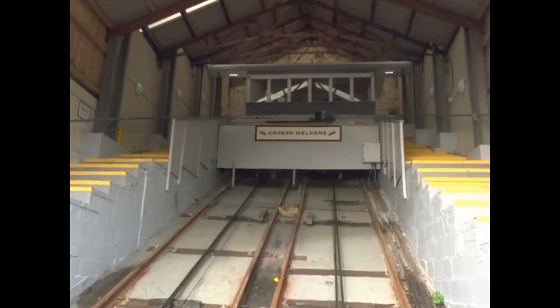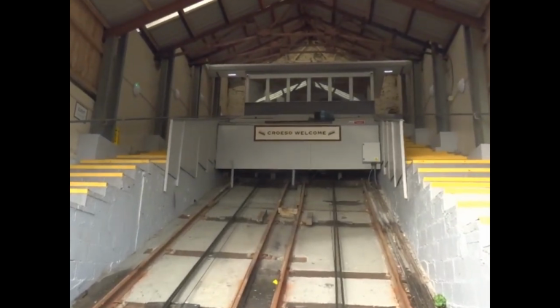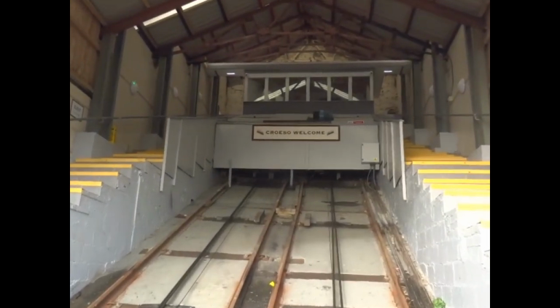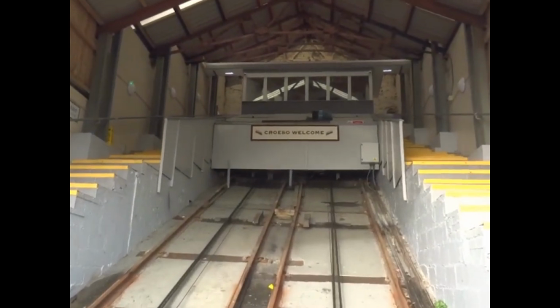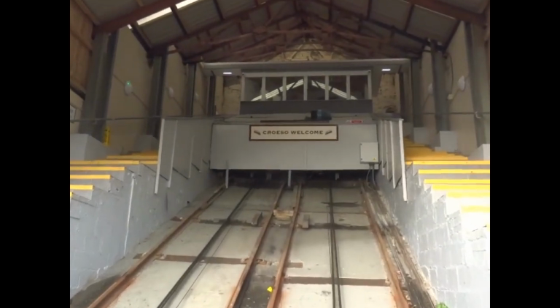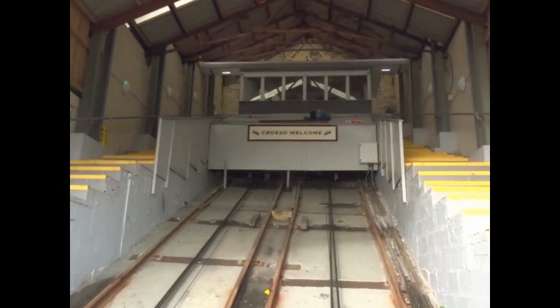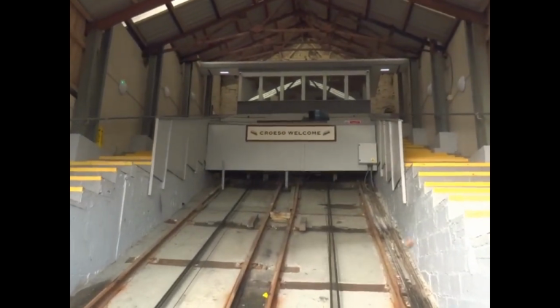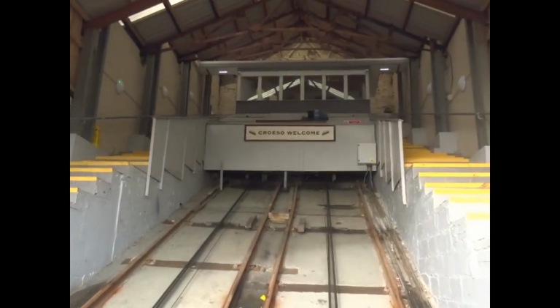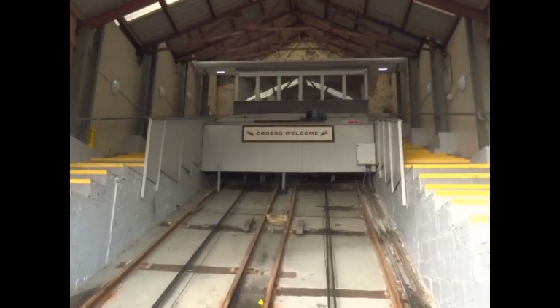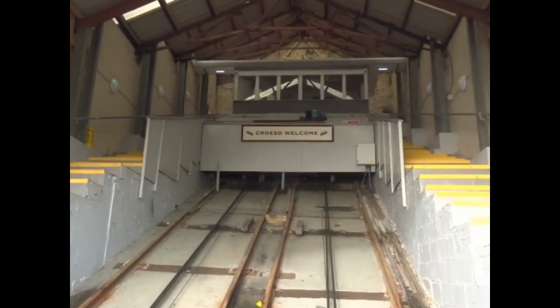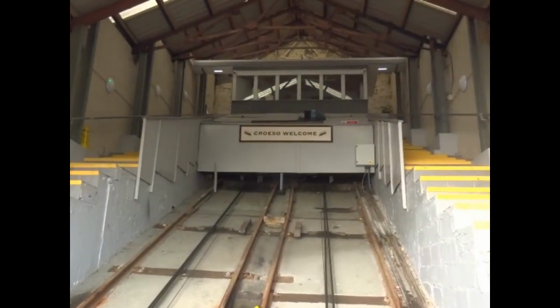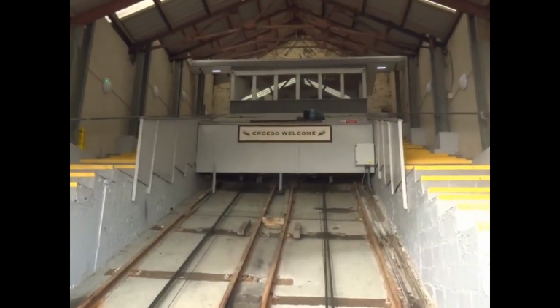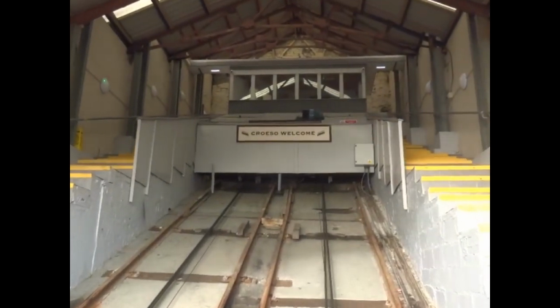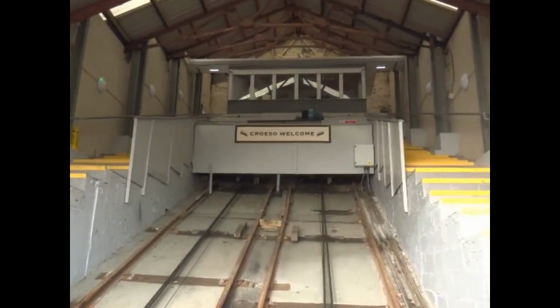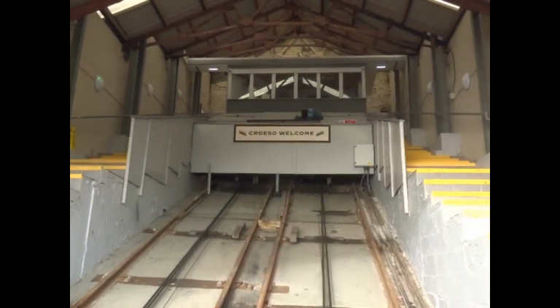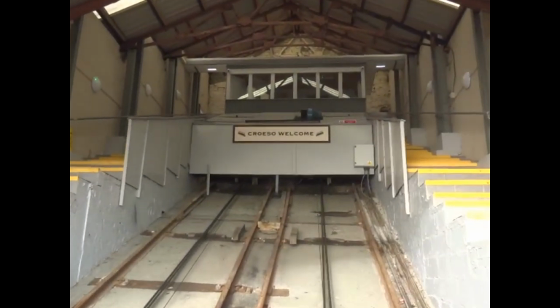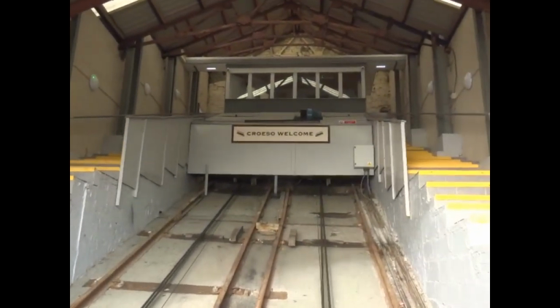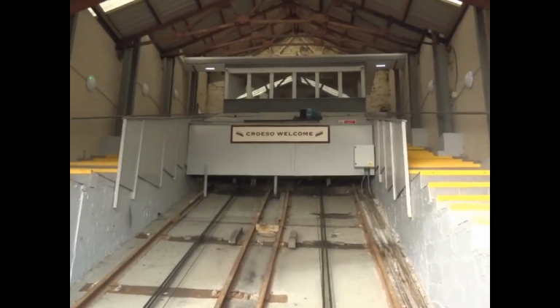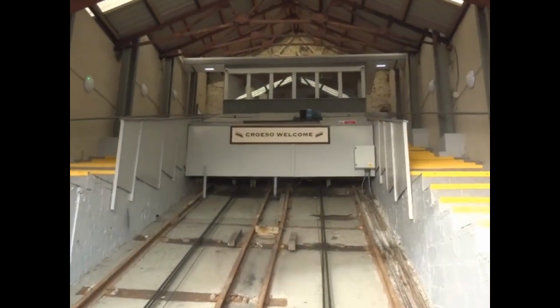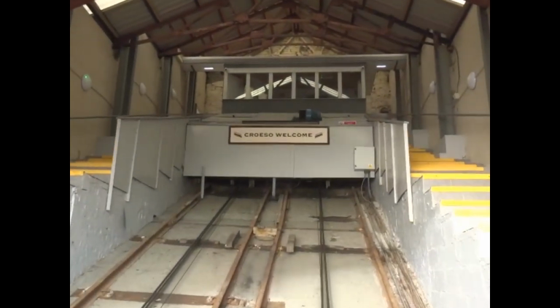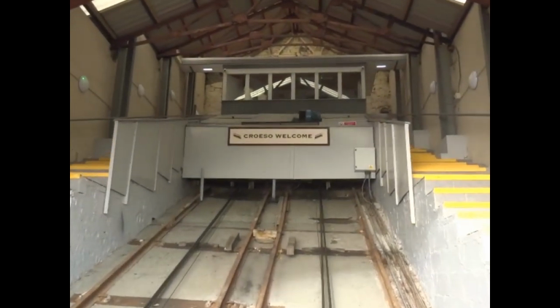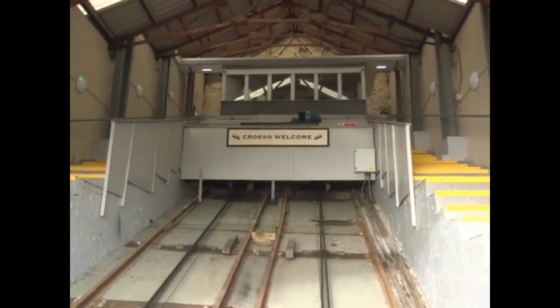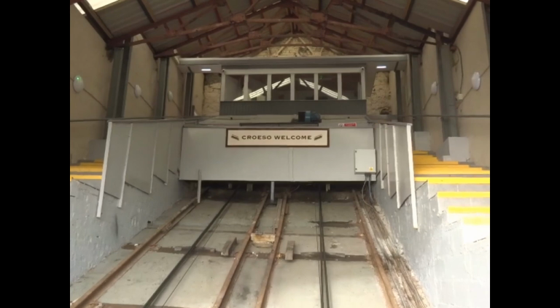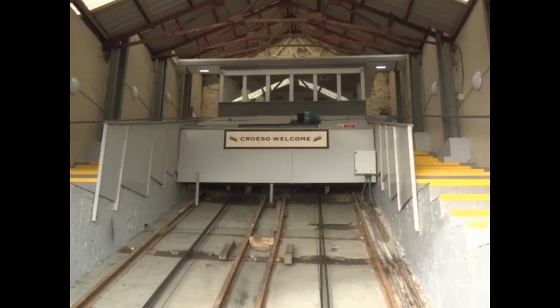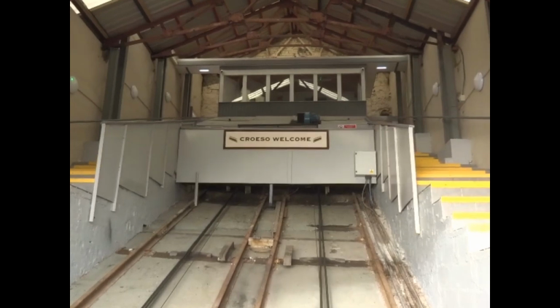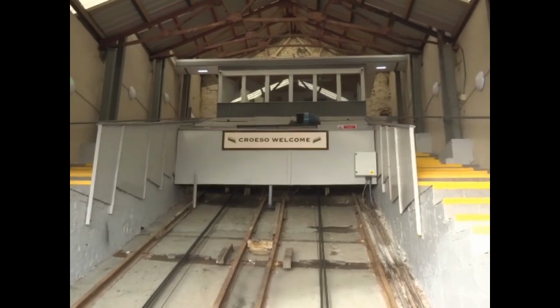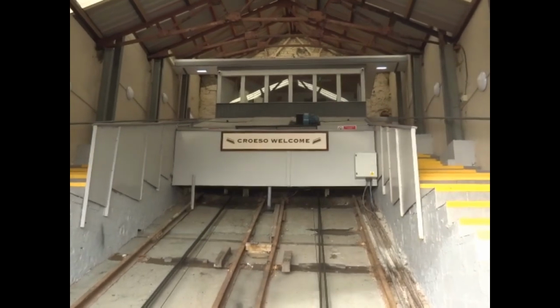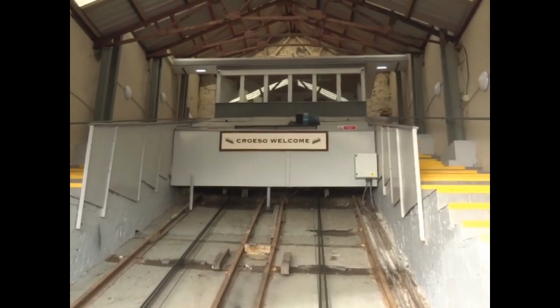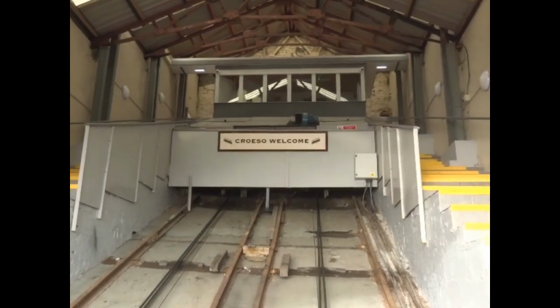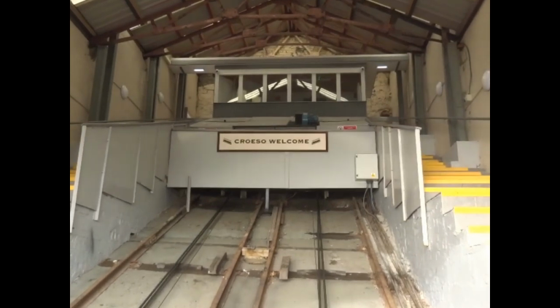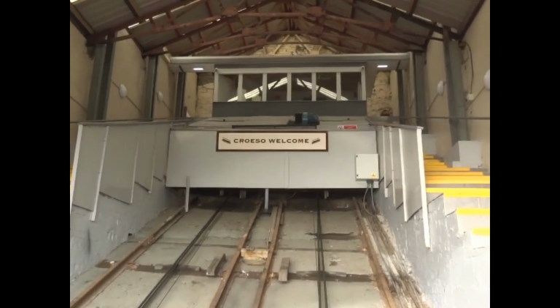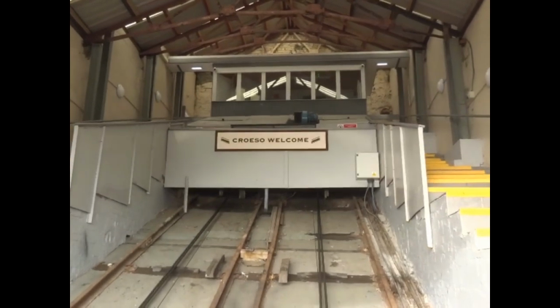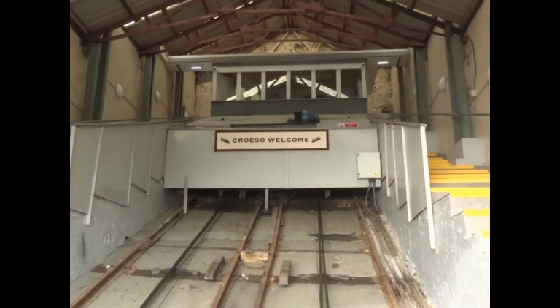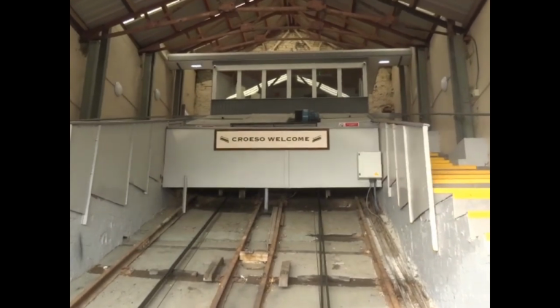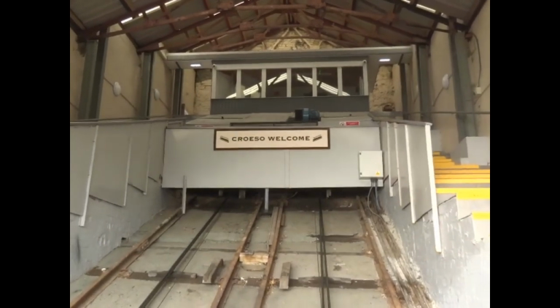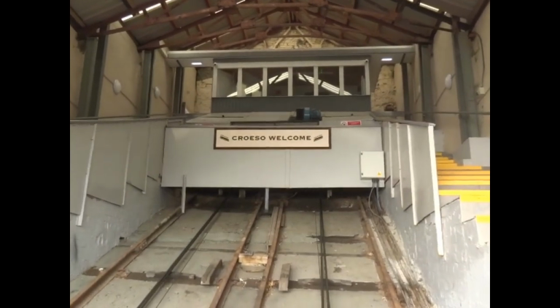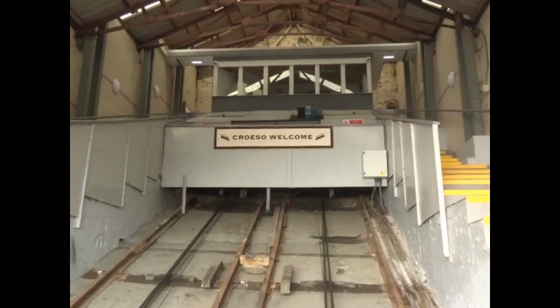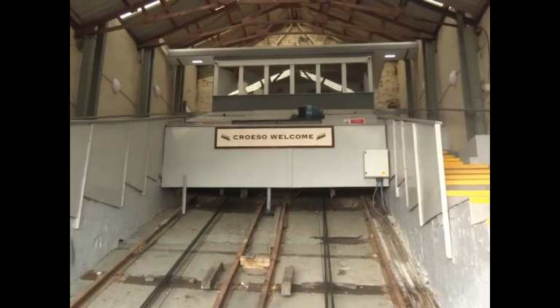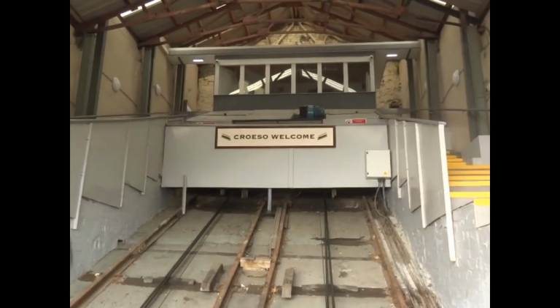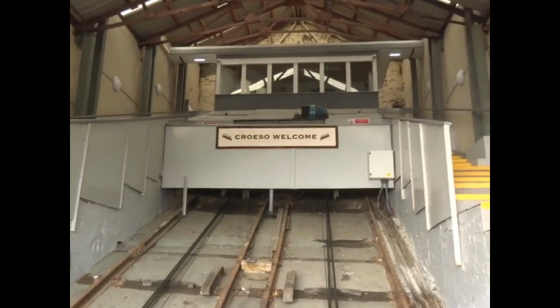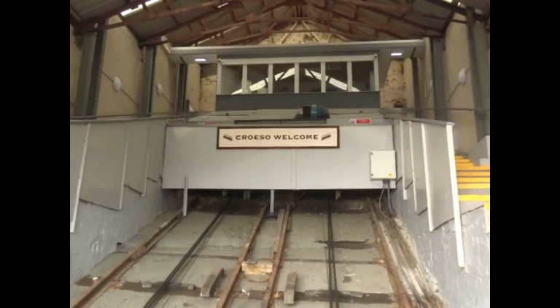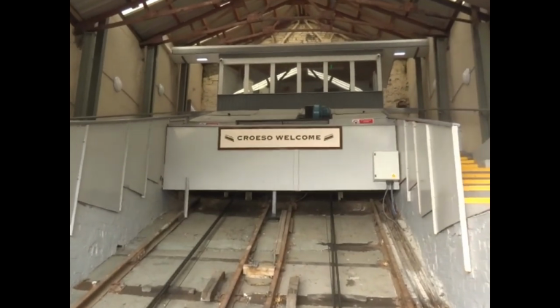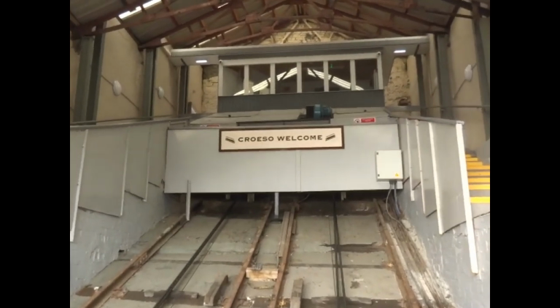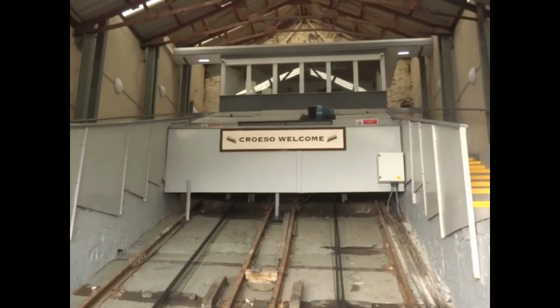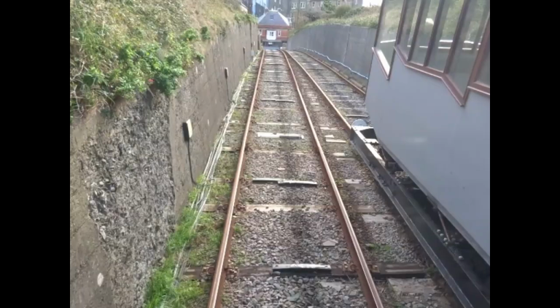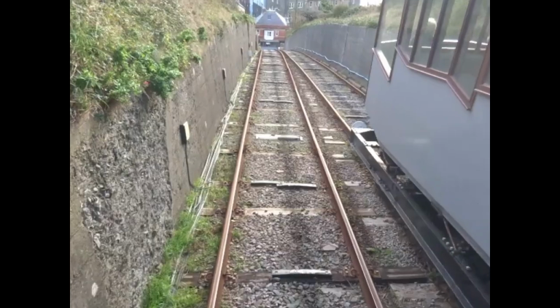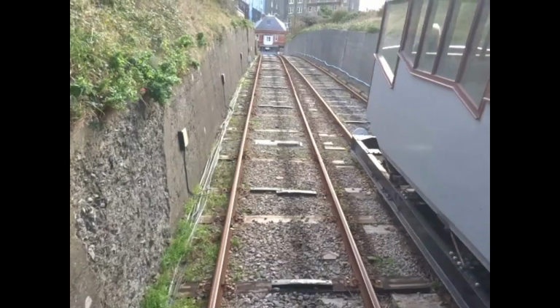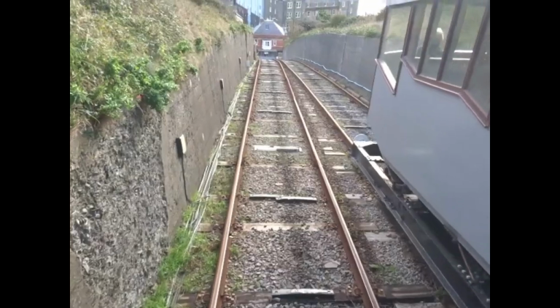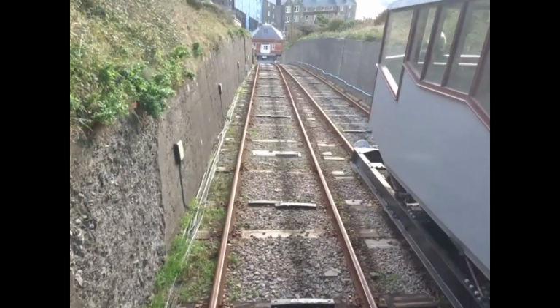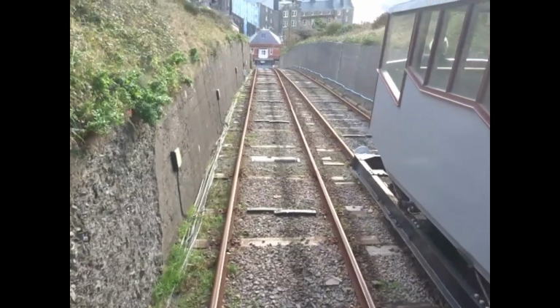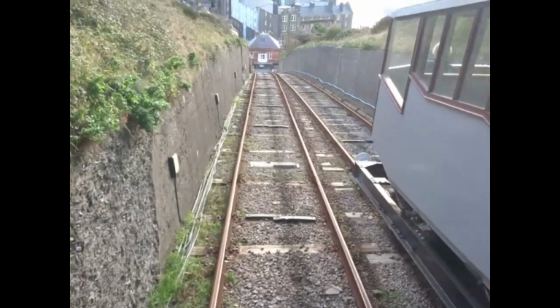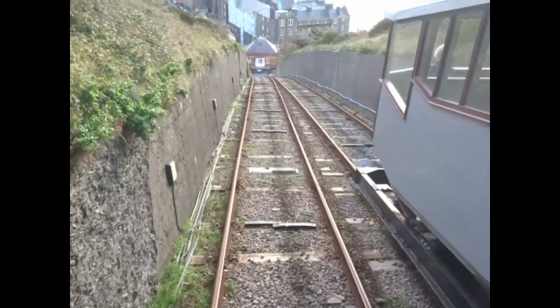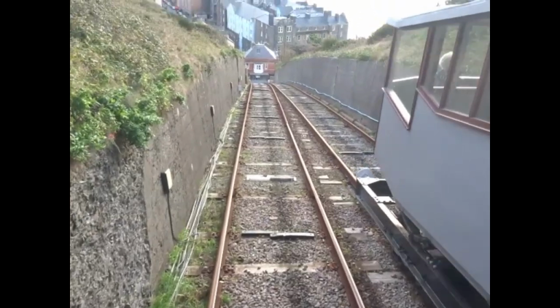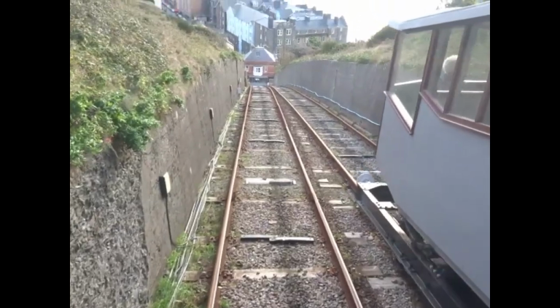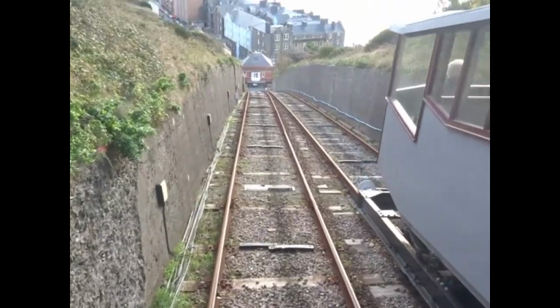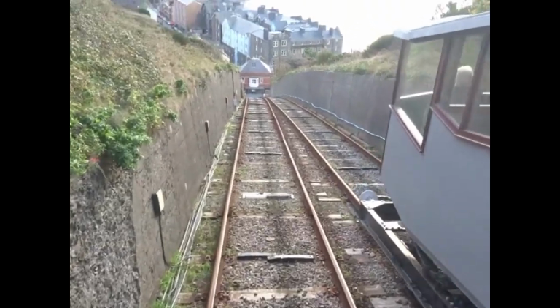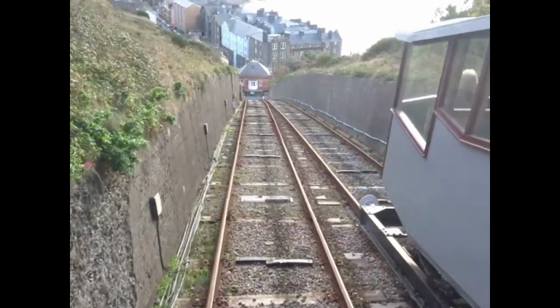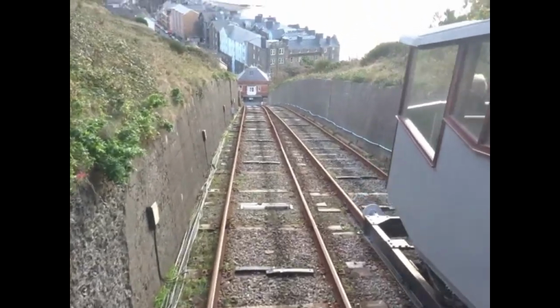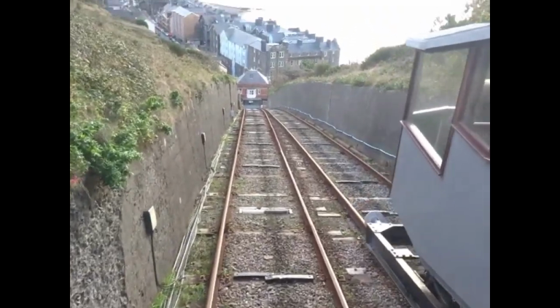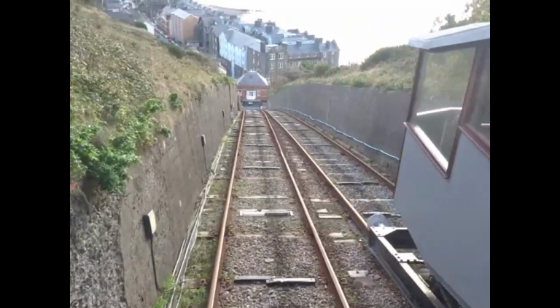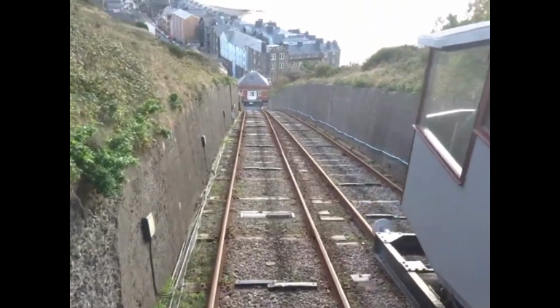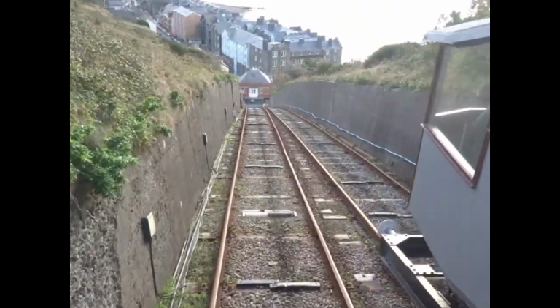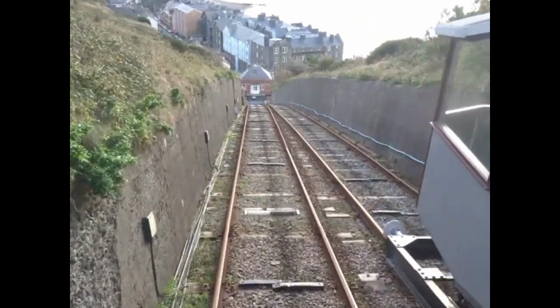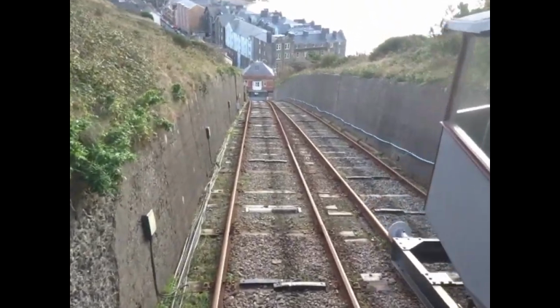In 1921, a powerful electric motor was installed, and the two carriages are joined together by a high tensile steel cable.